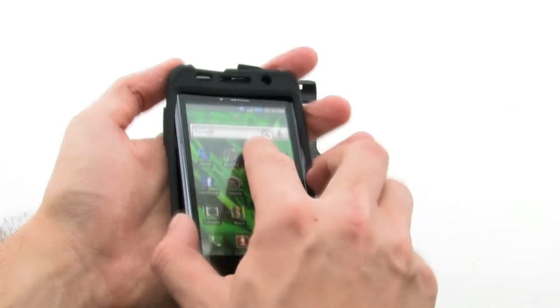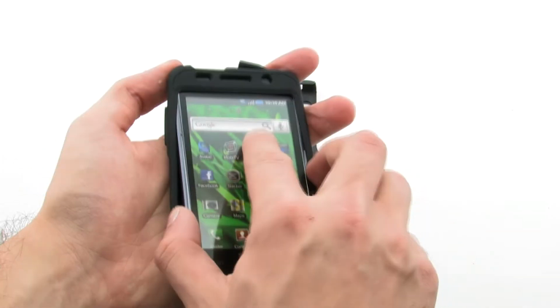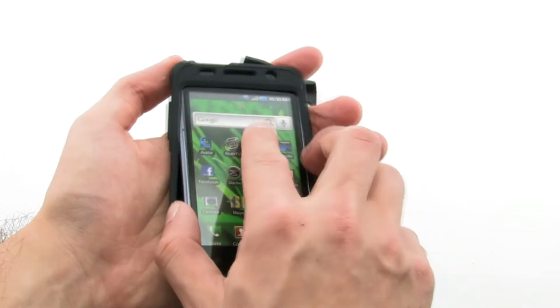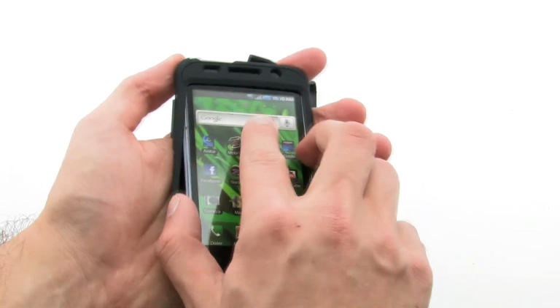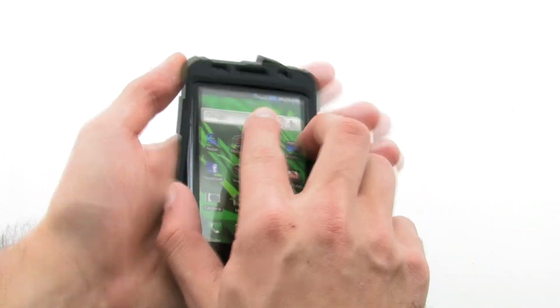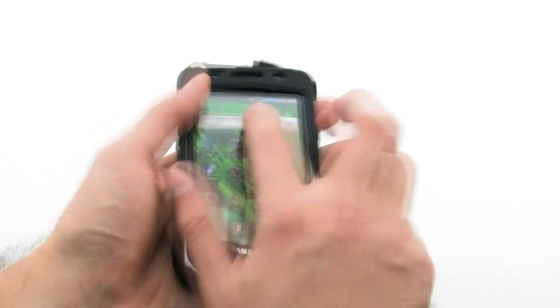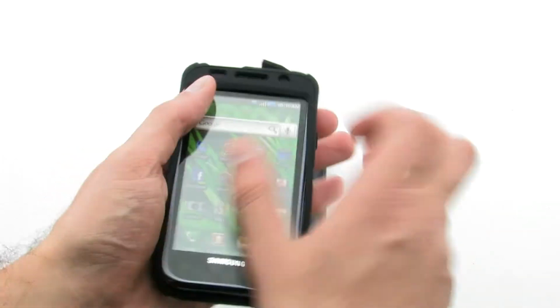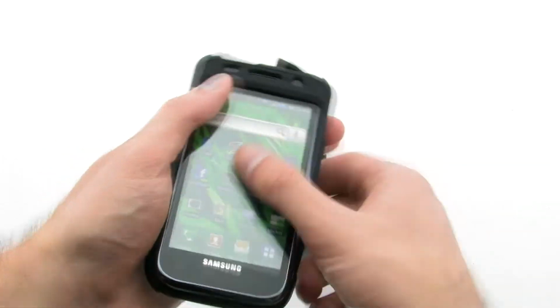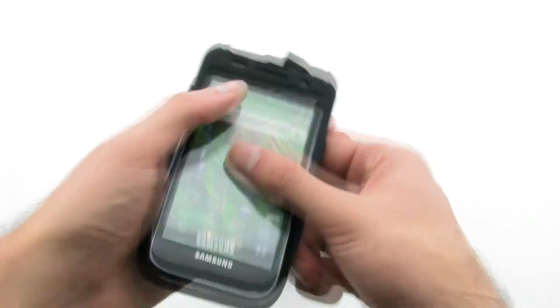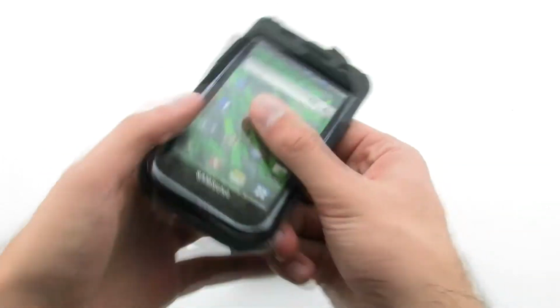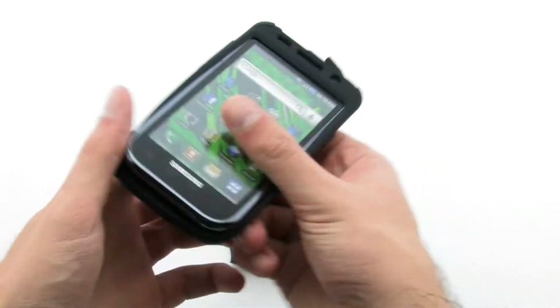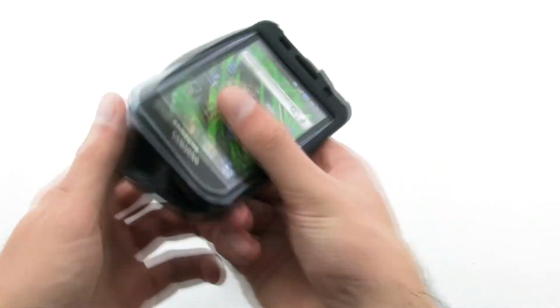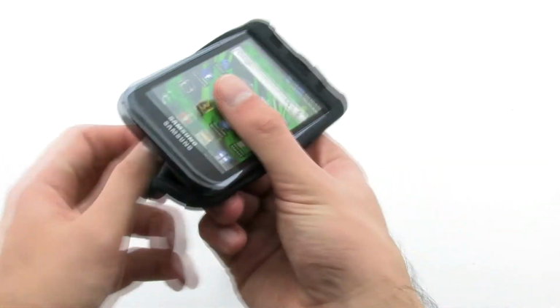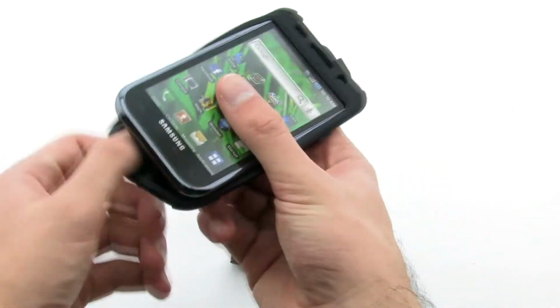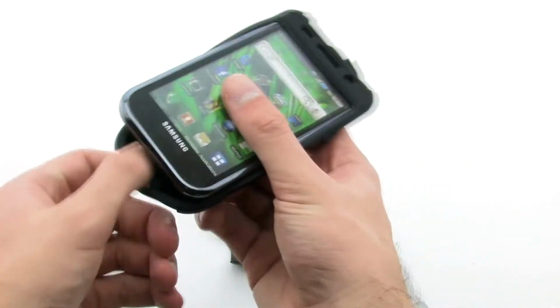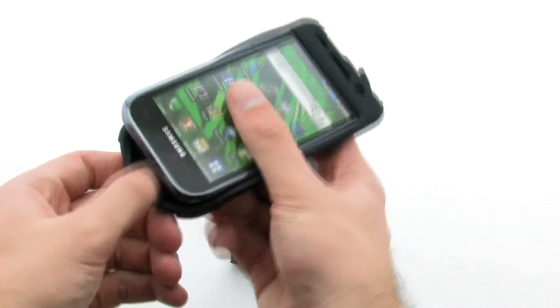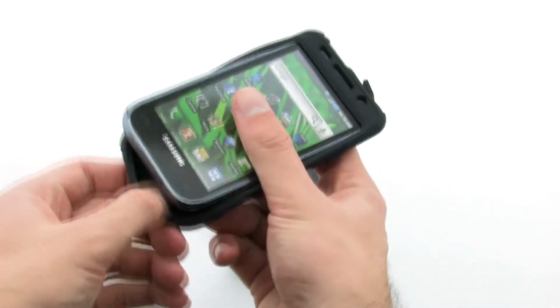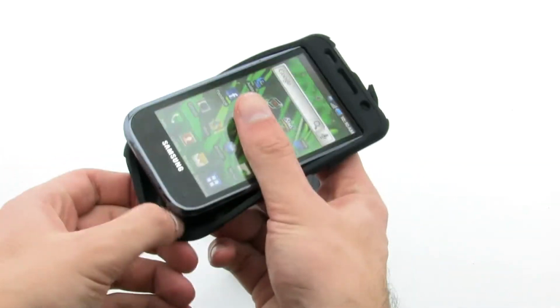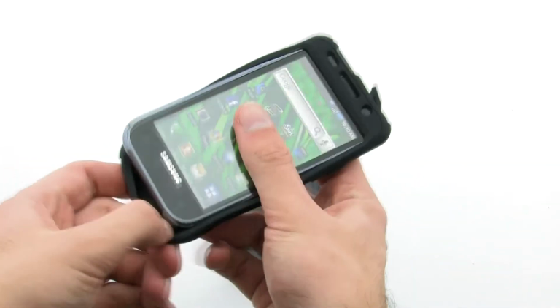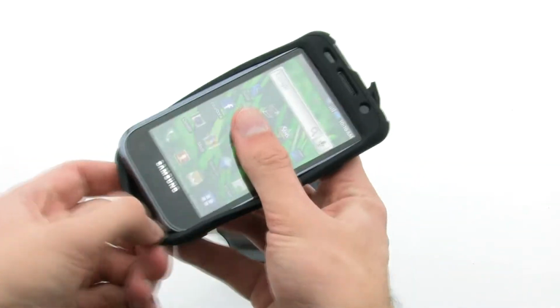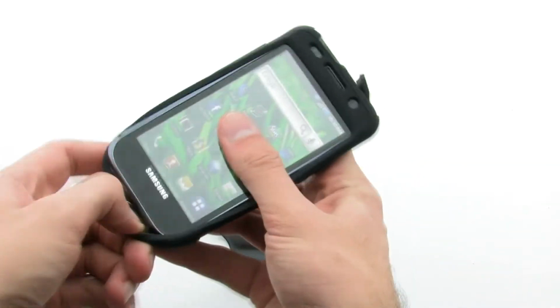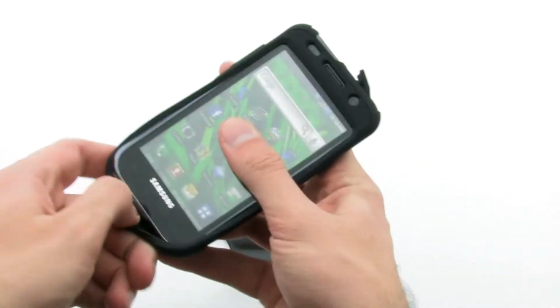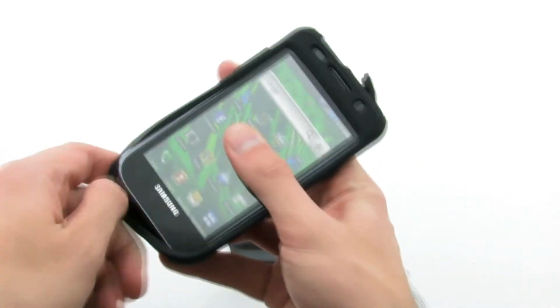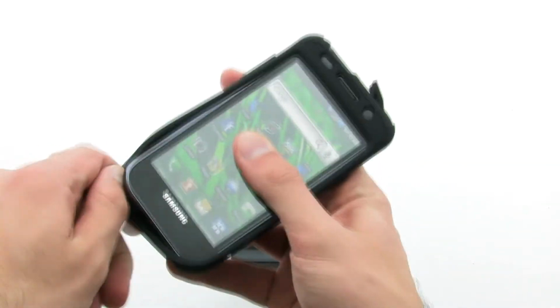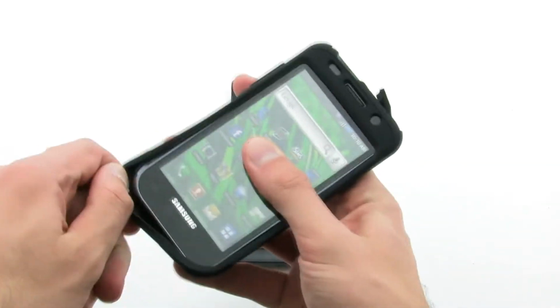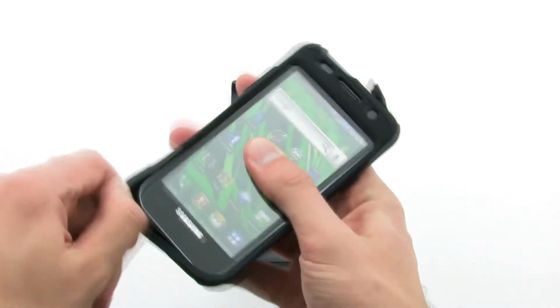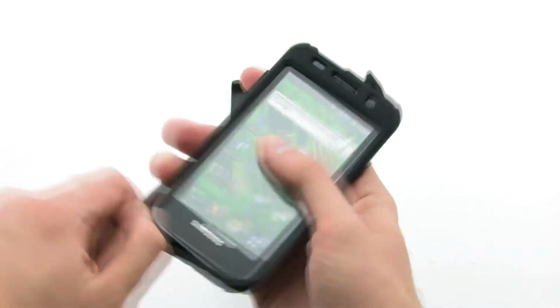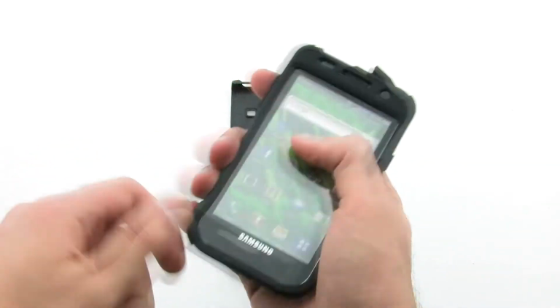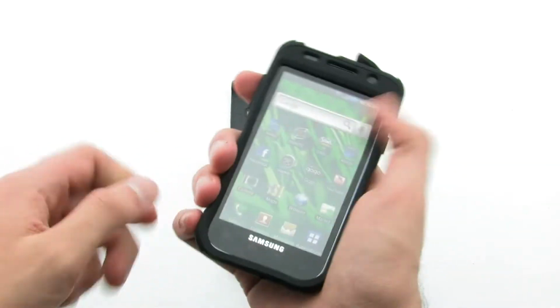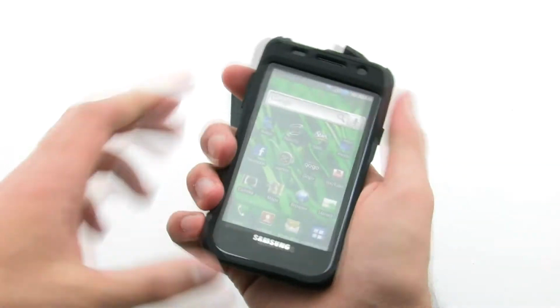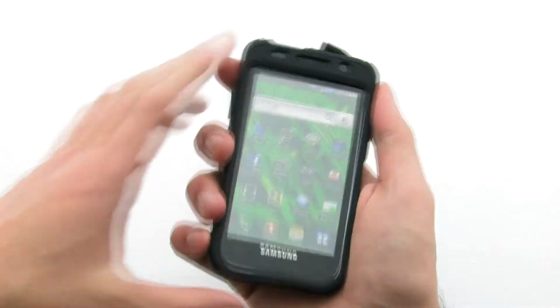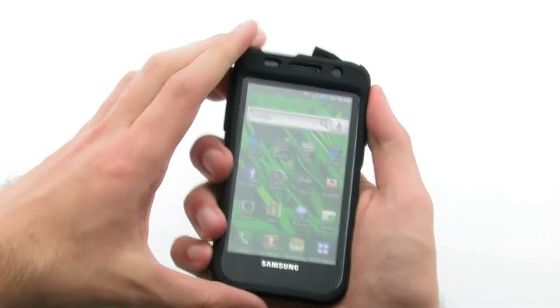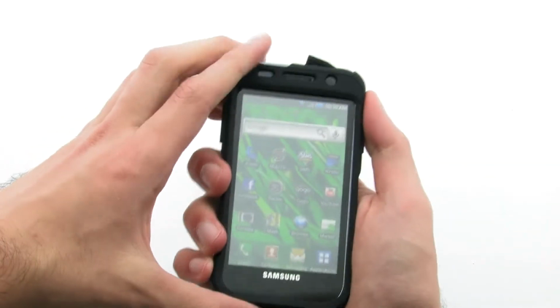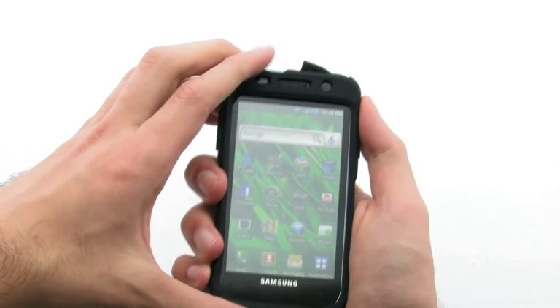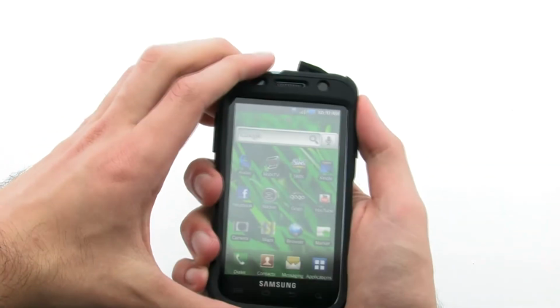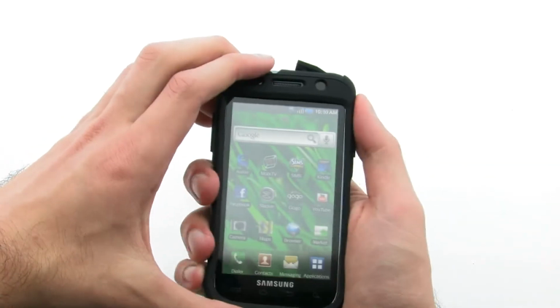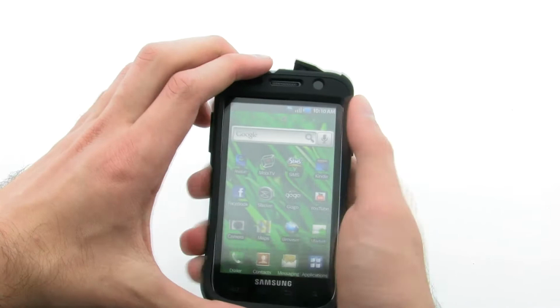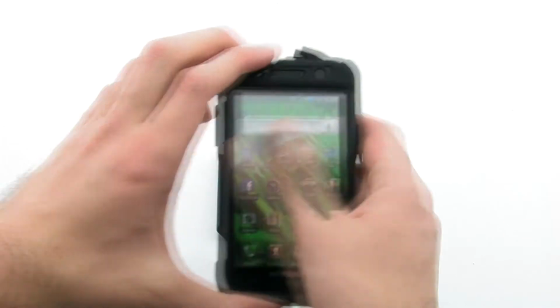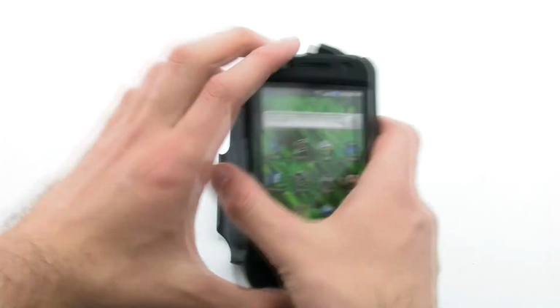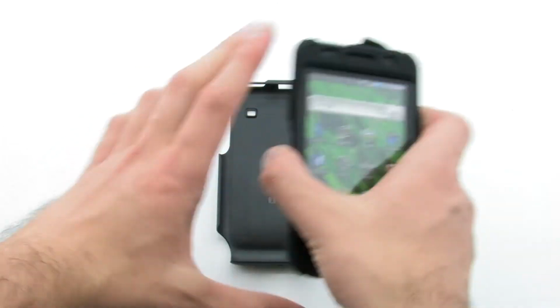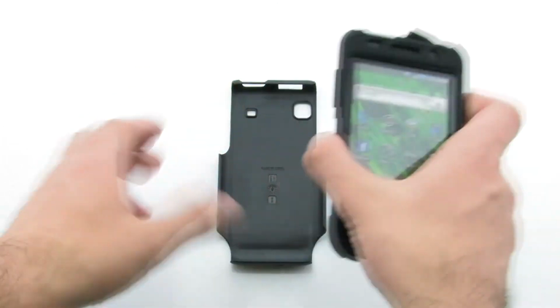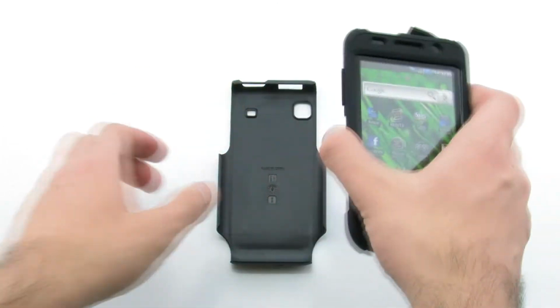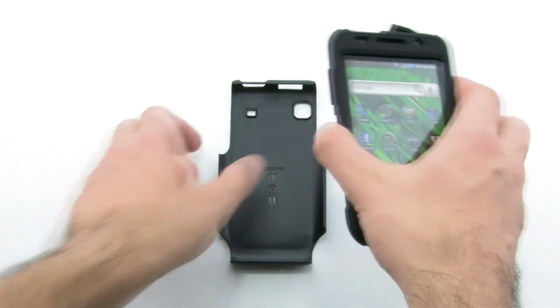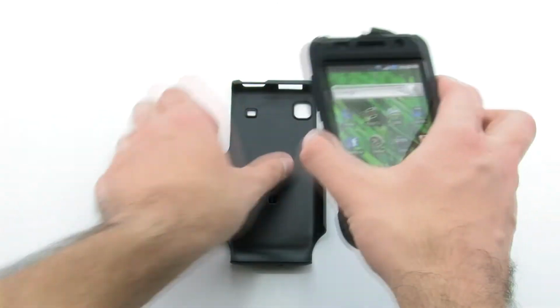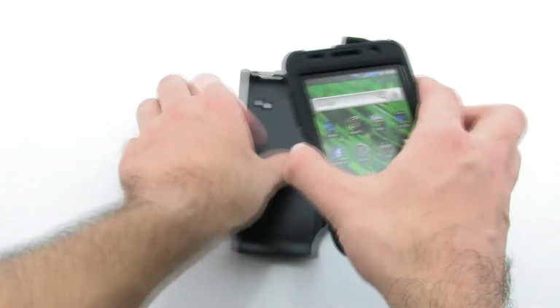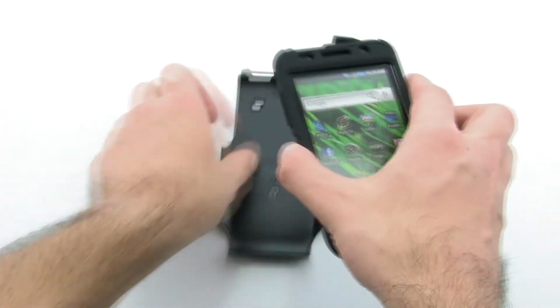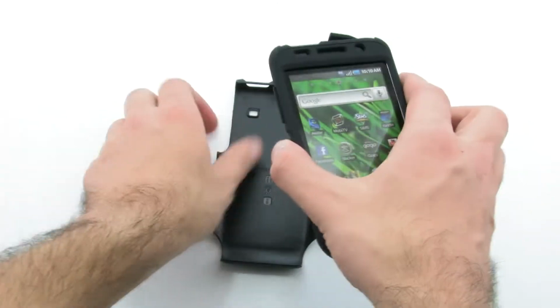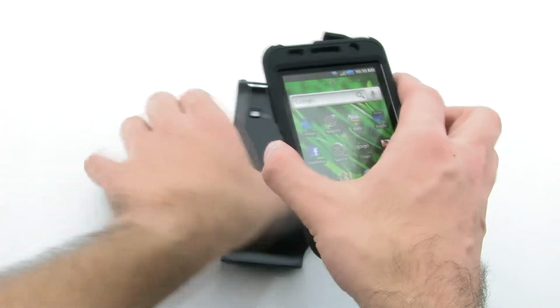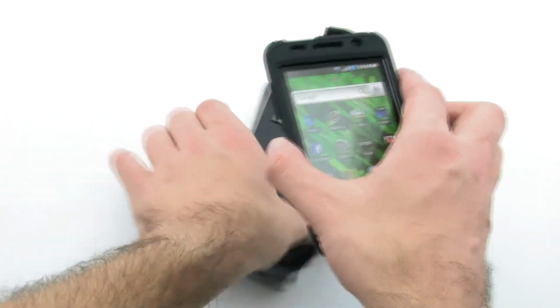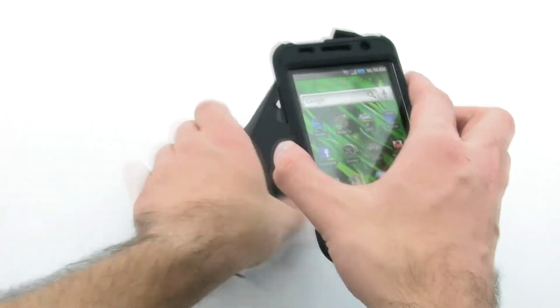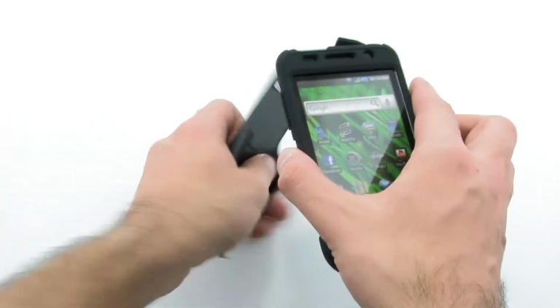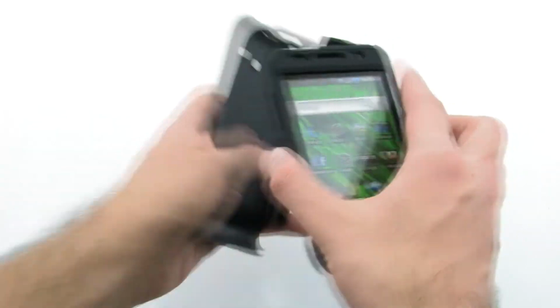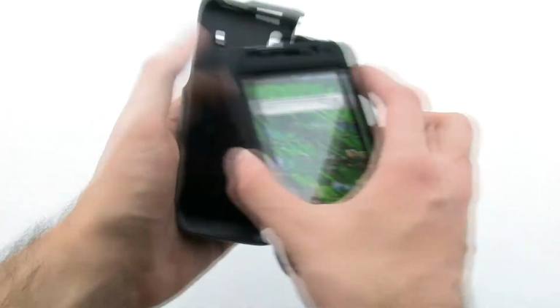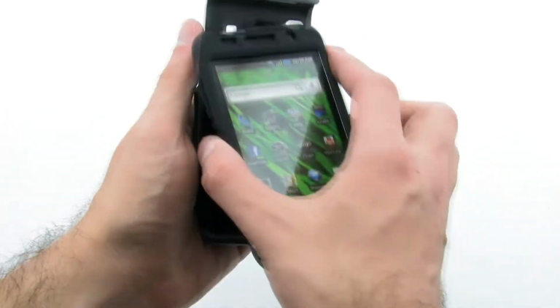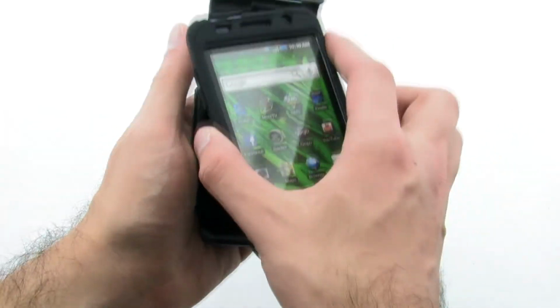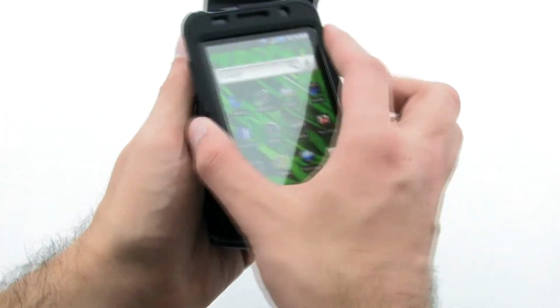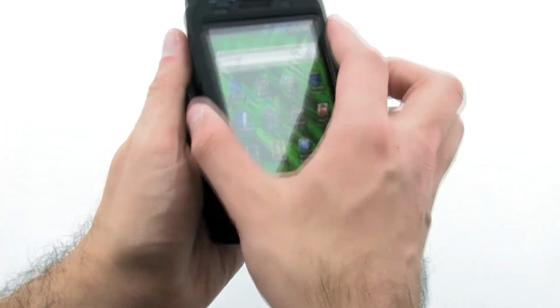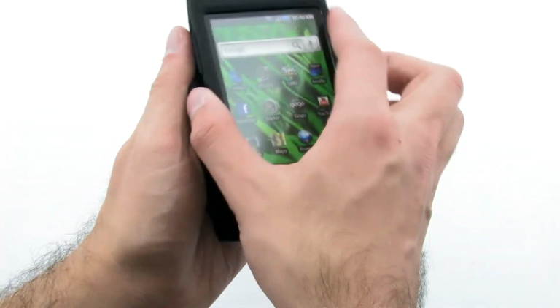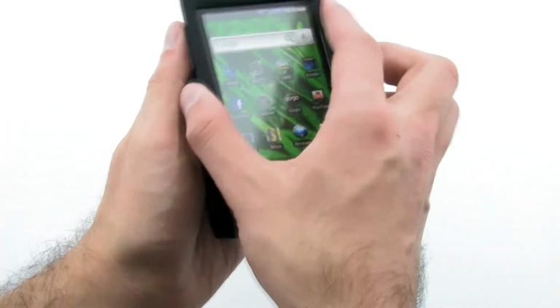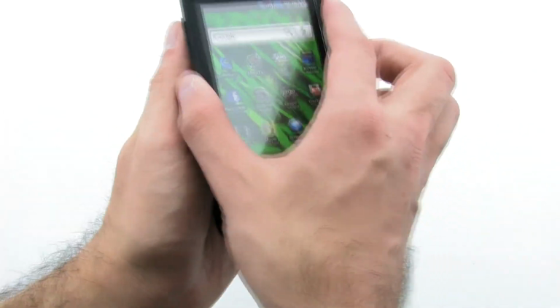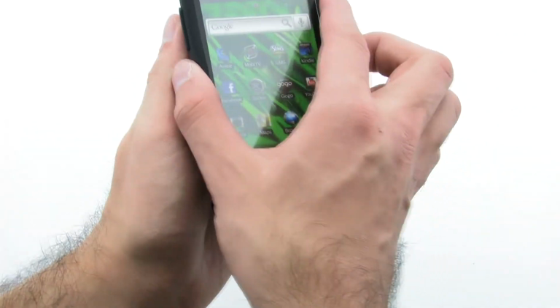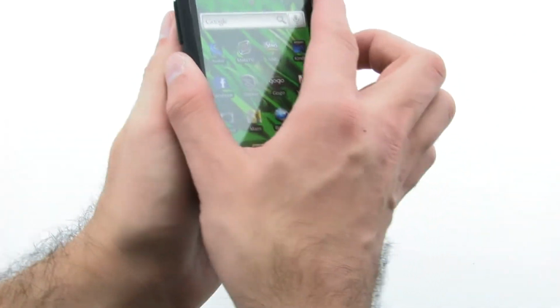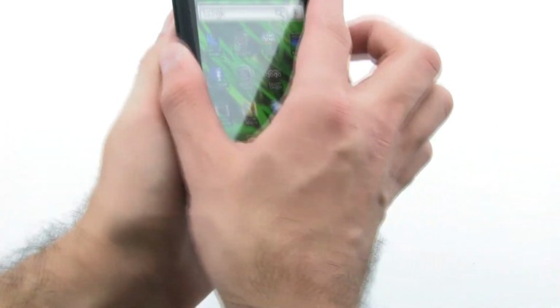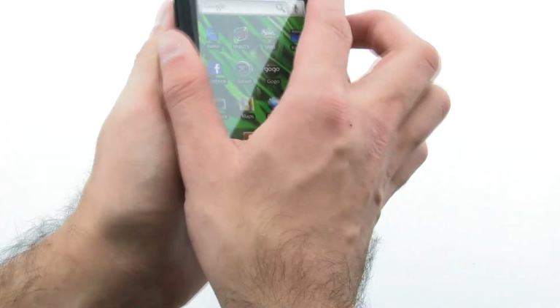To install the case, slide the top of the phone into the skin and pull the corners over the bottom. Next, slide the top of the phone into the outer shell and then press firmly on the bottom to lock it in.